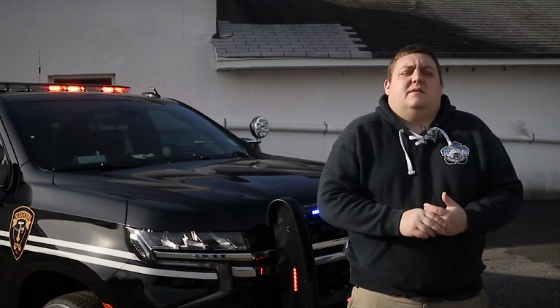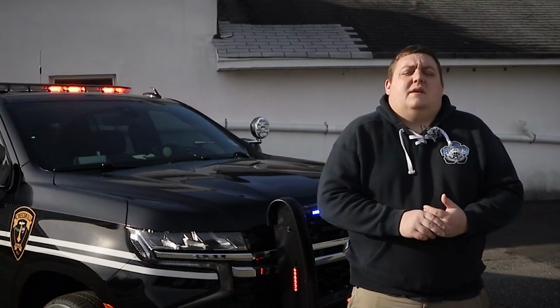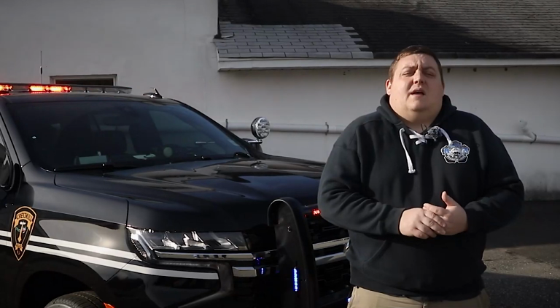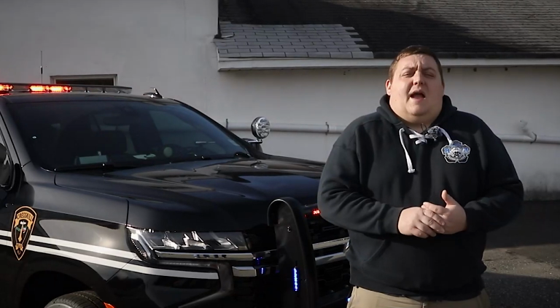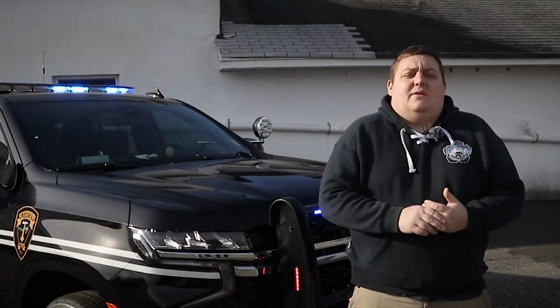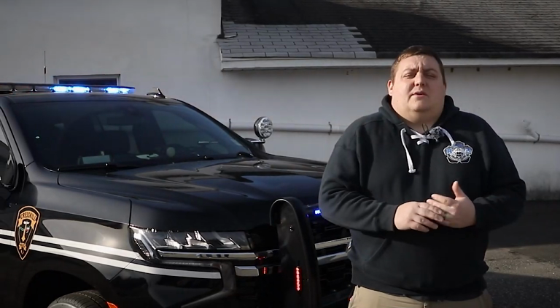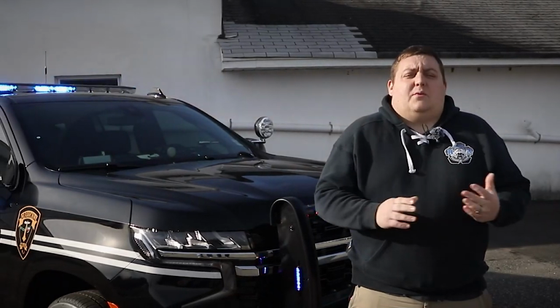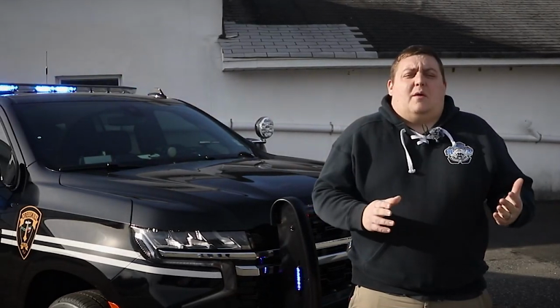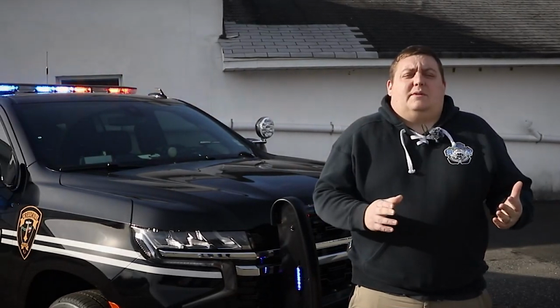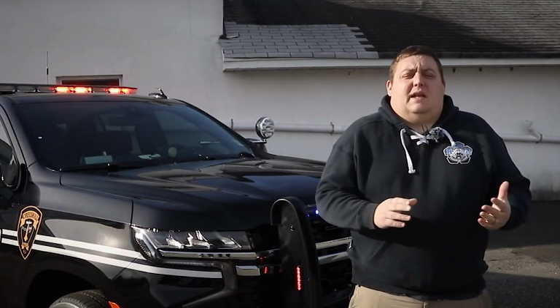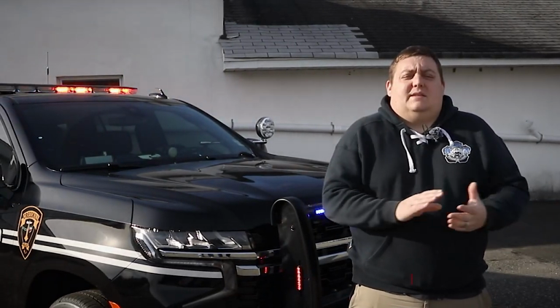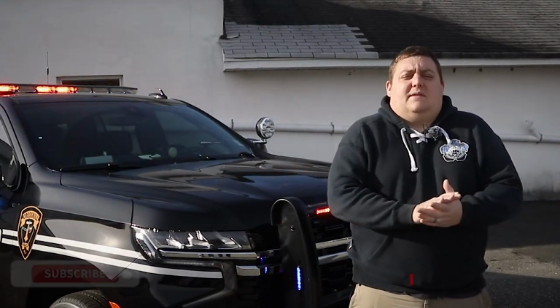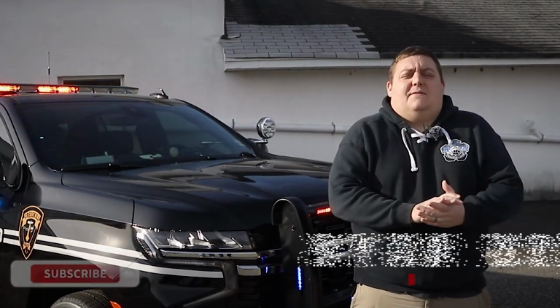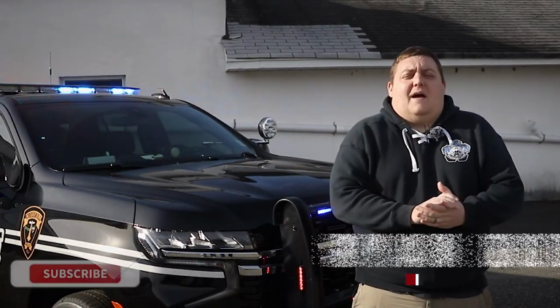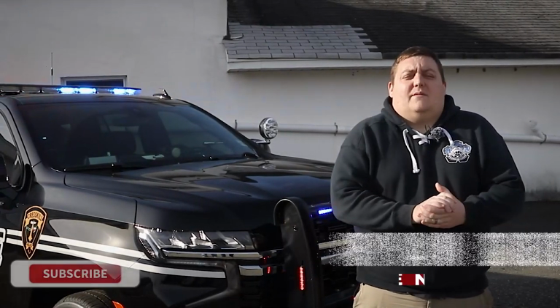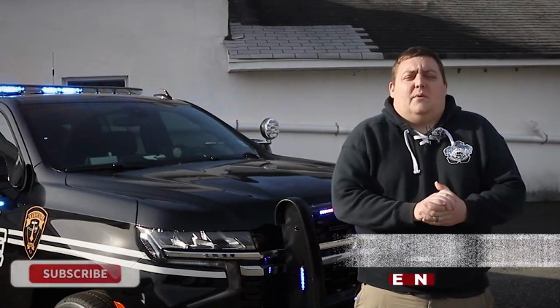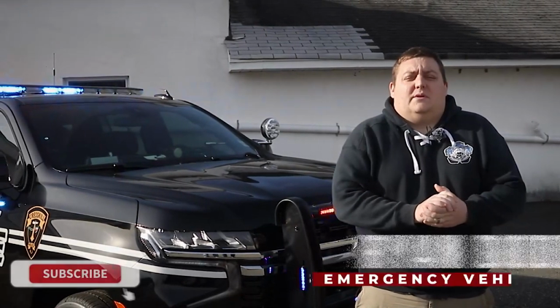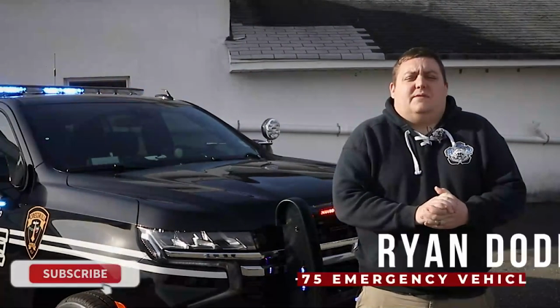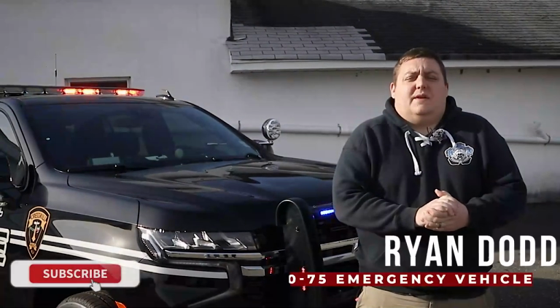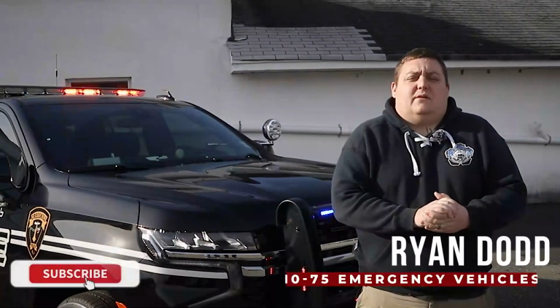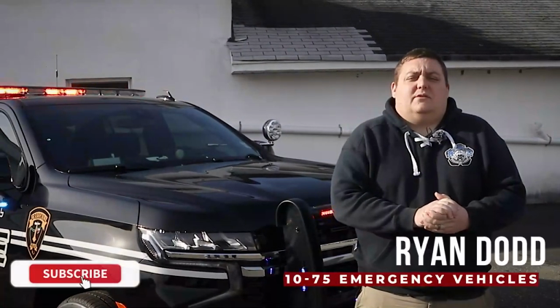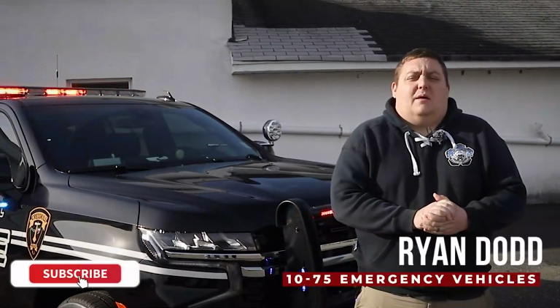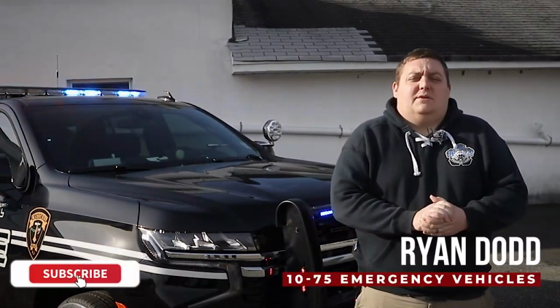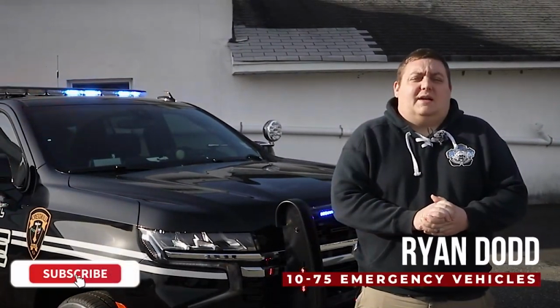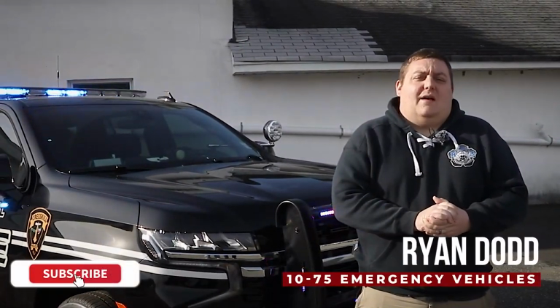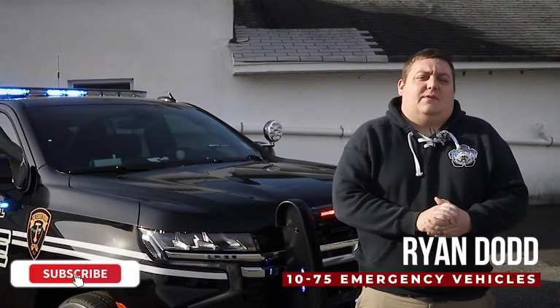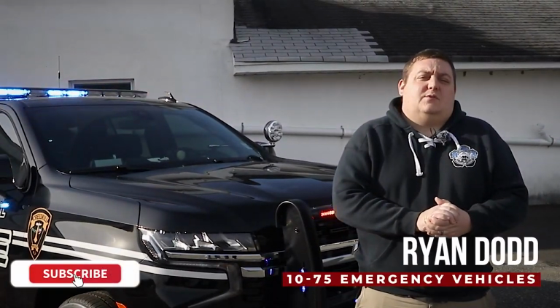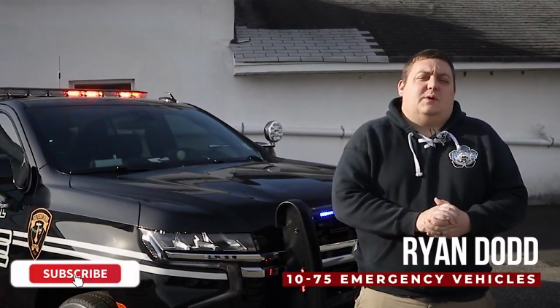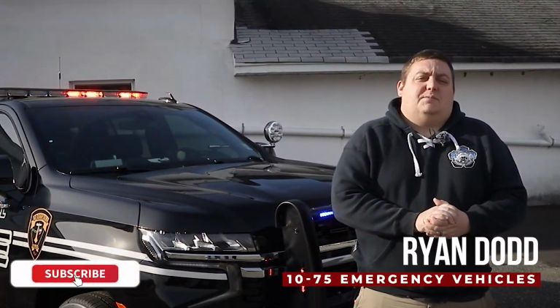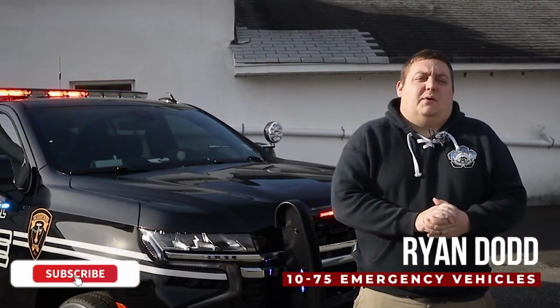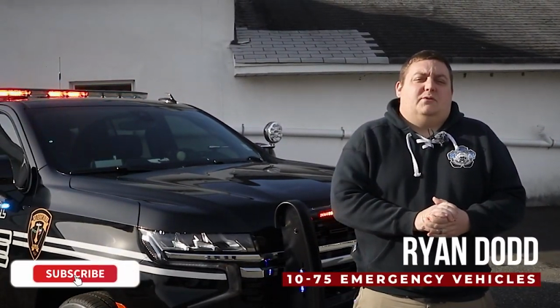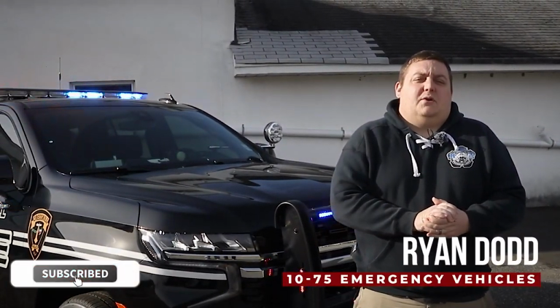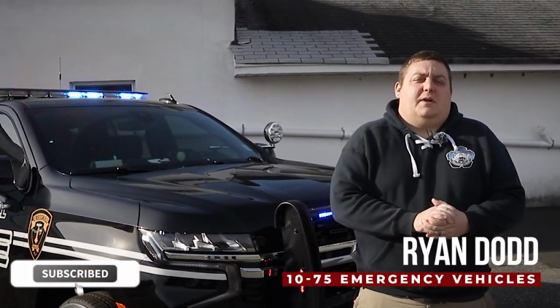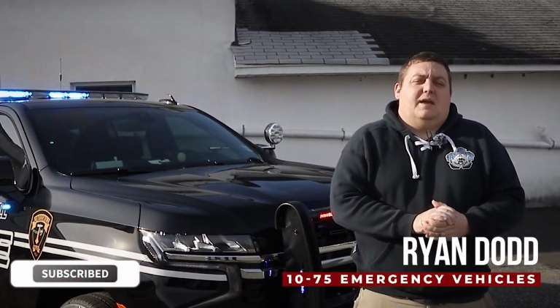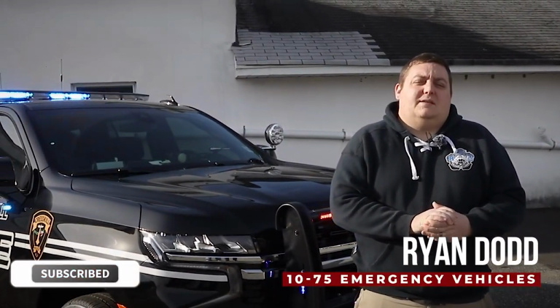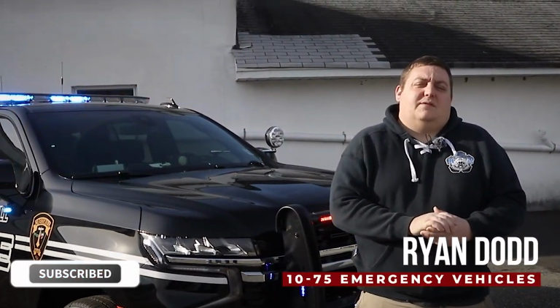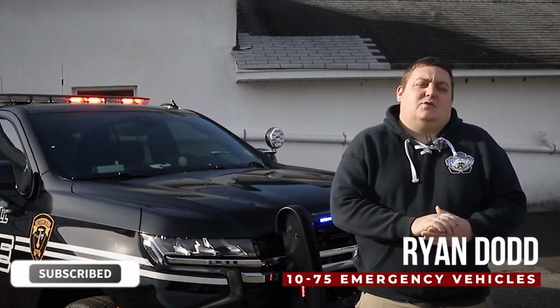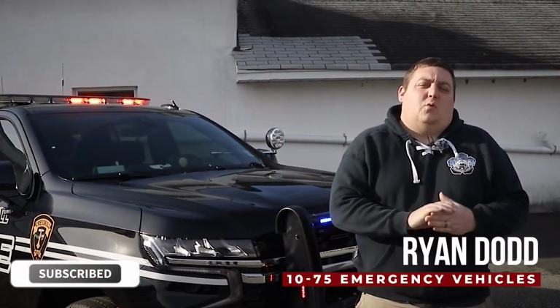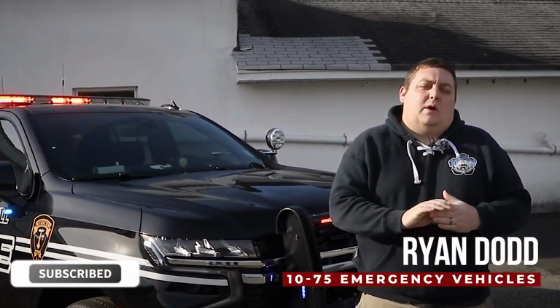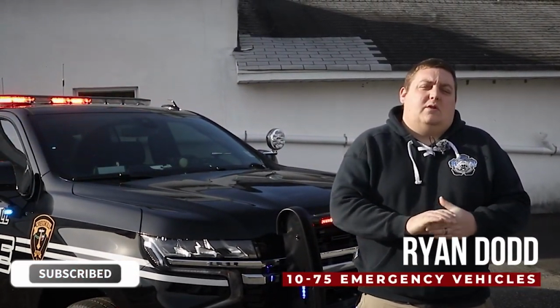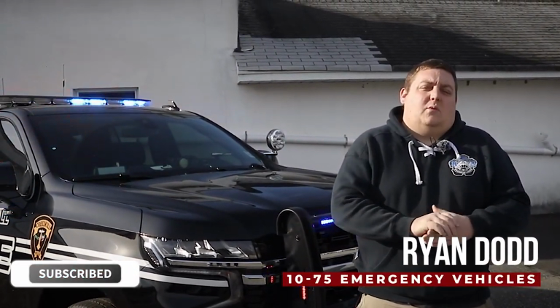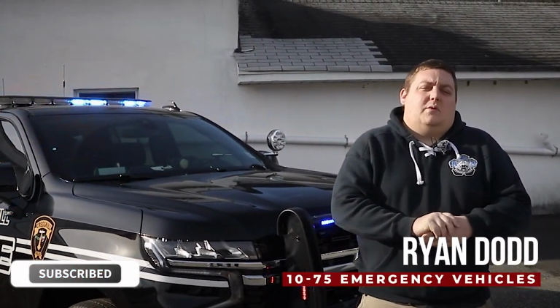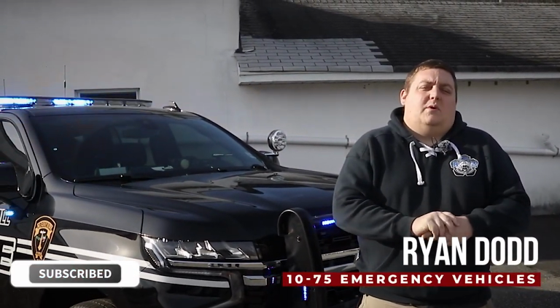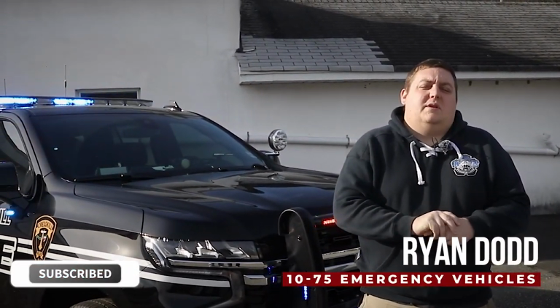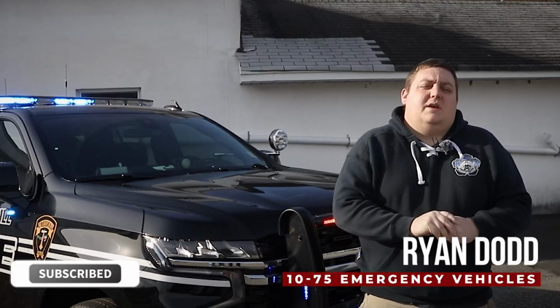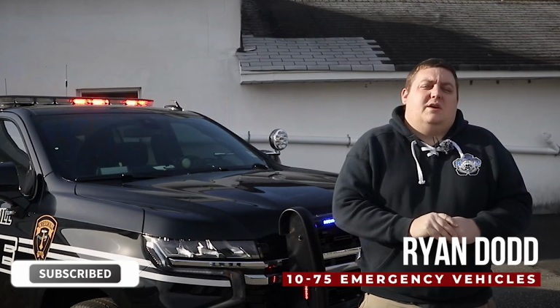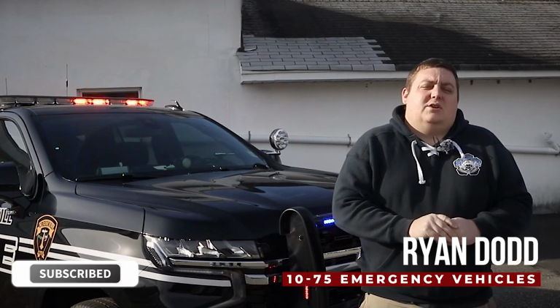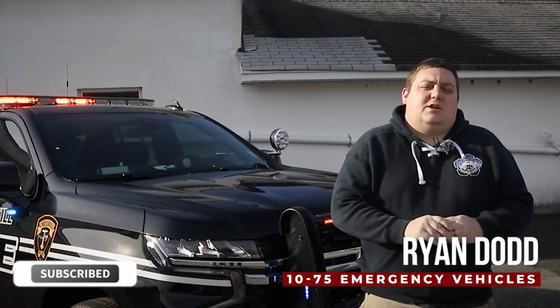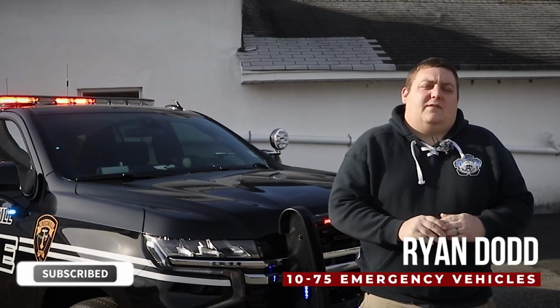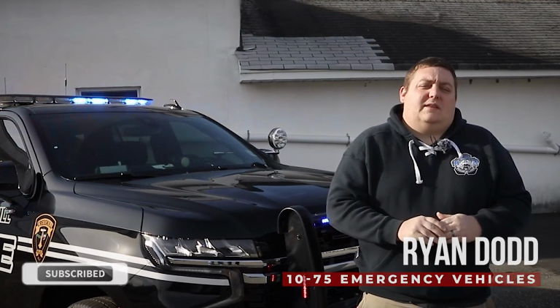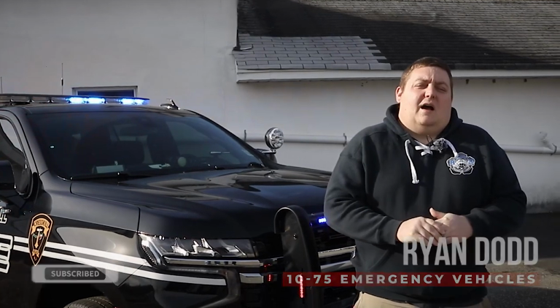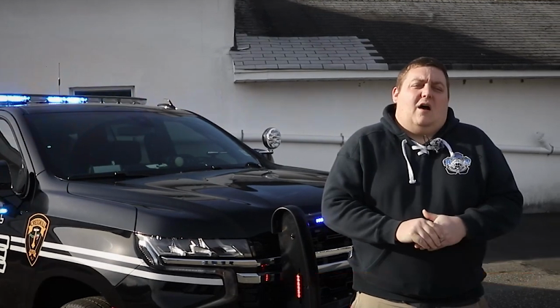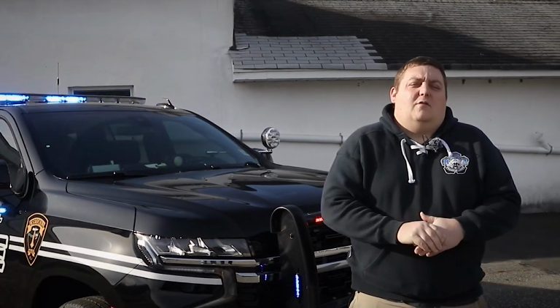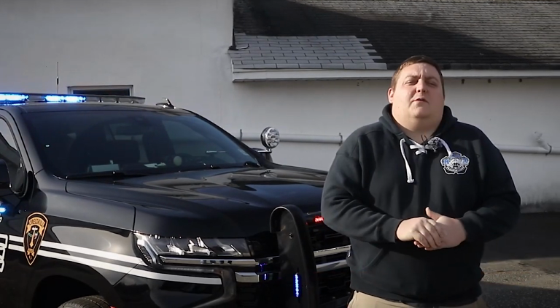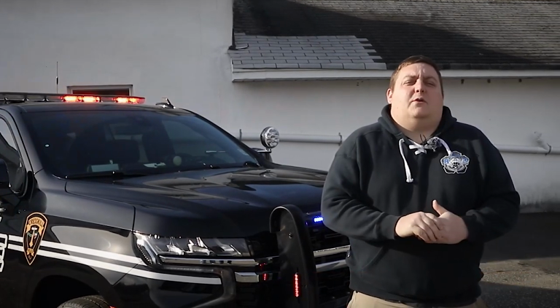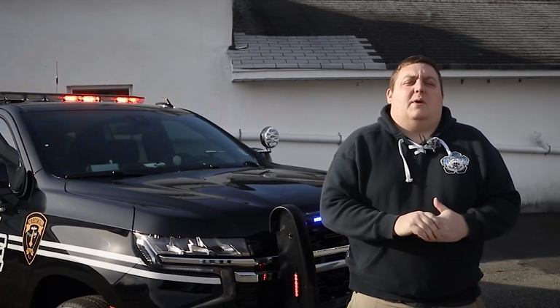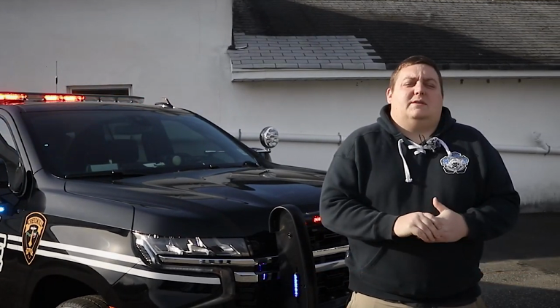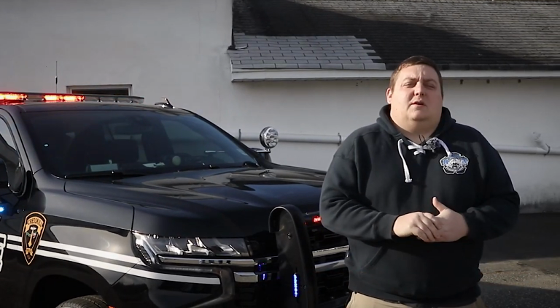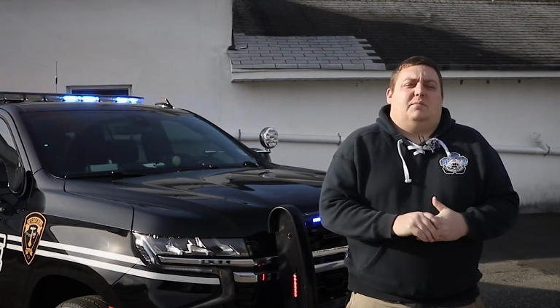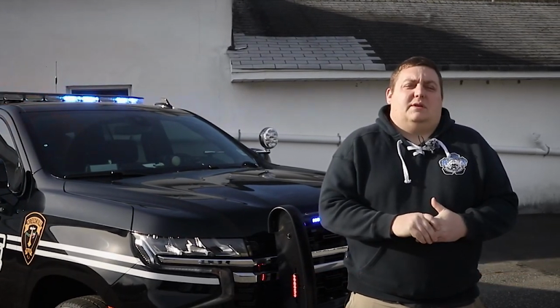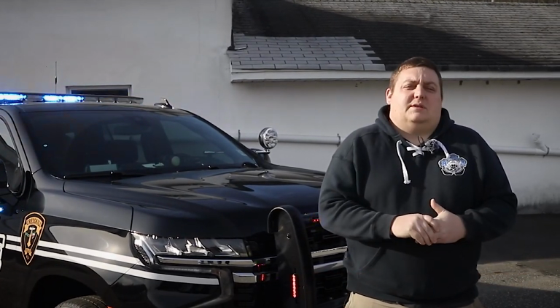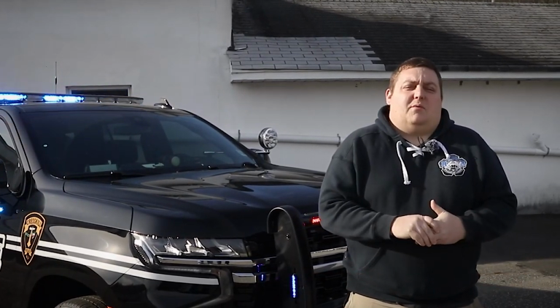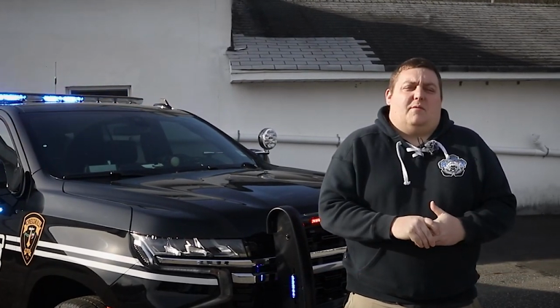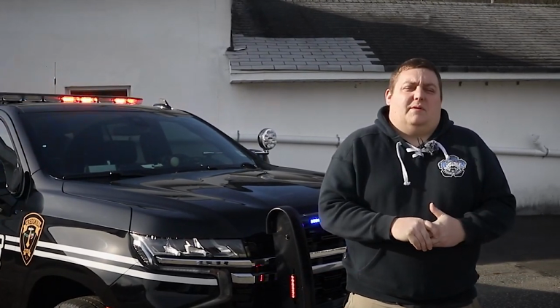How are you doing? It's Ryan with 1075 Emergency Vehicles. Come check out this week's build showcase of this 2021 Chevy Tahoe for the Crestkill Police Department.